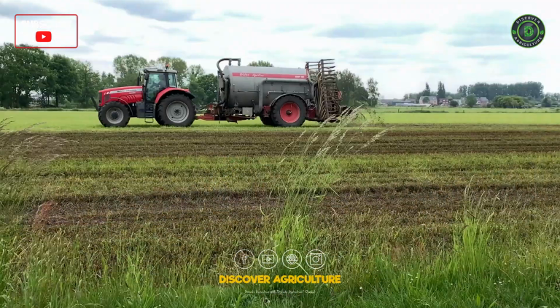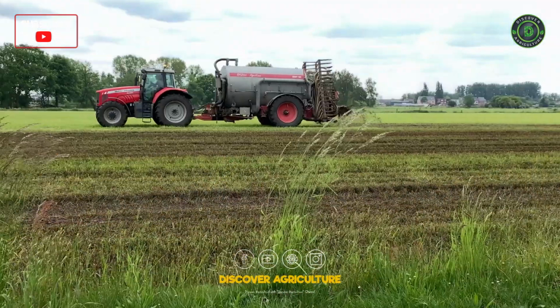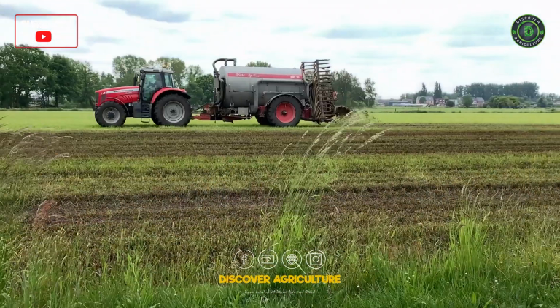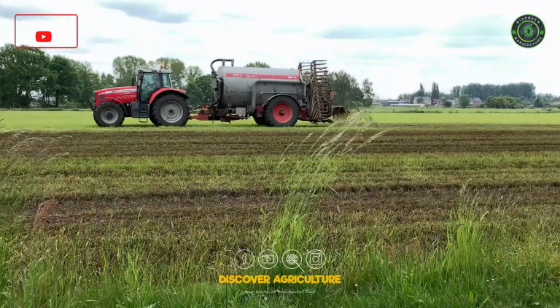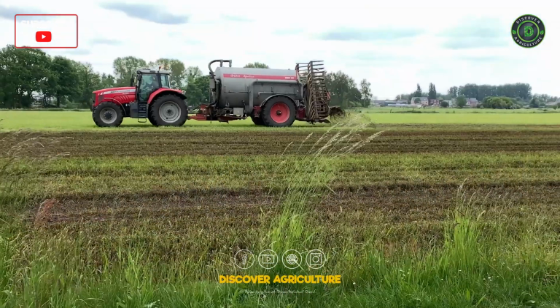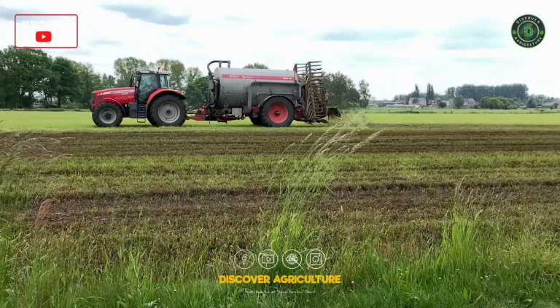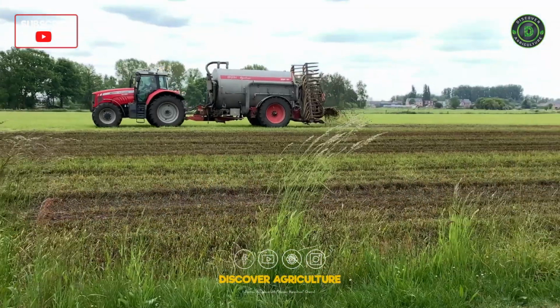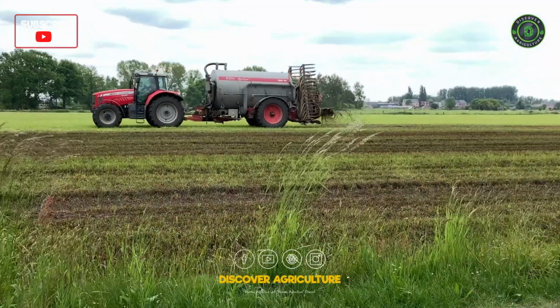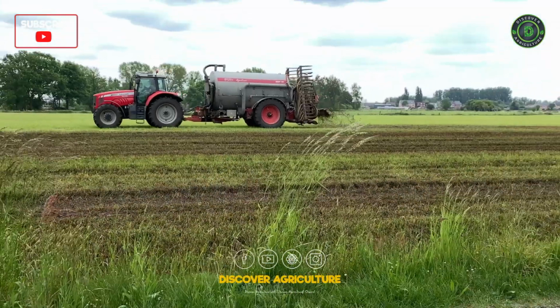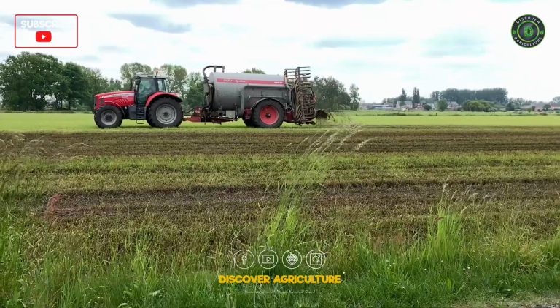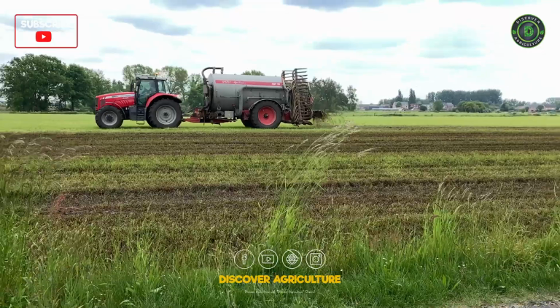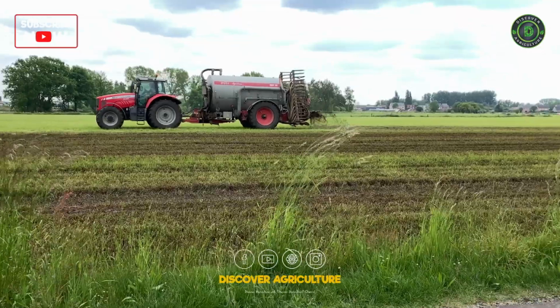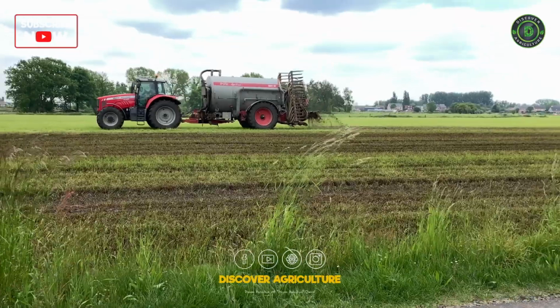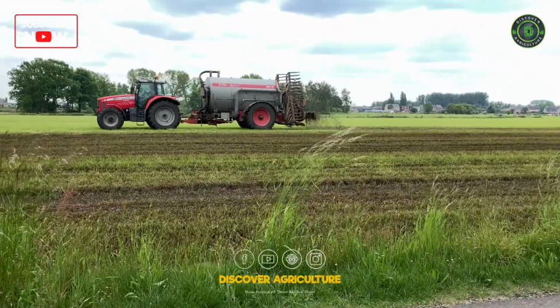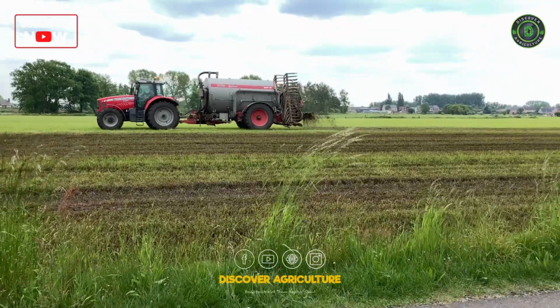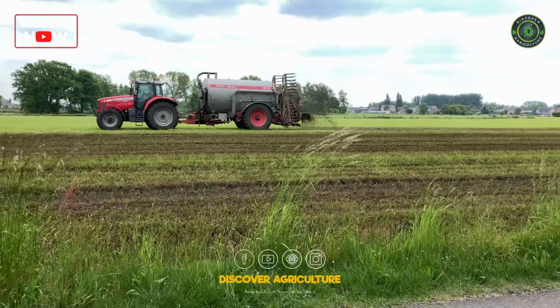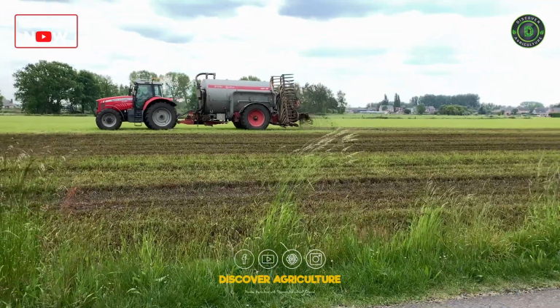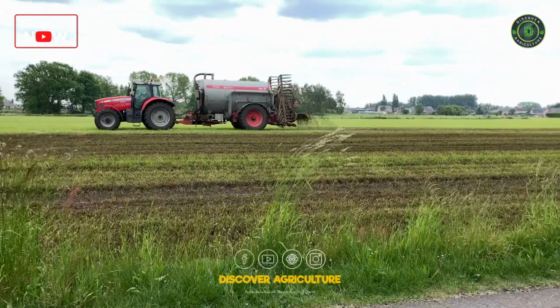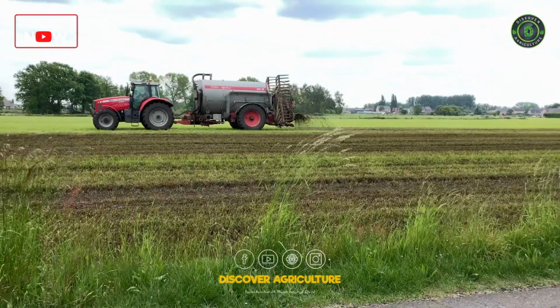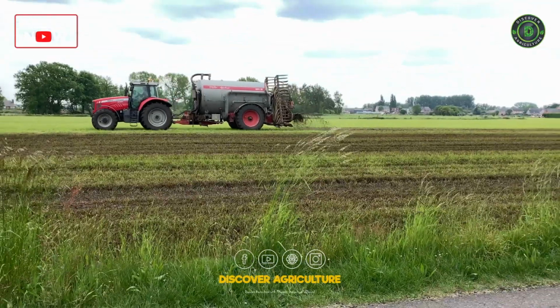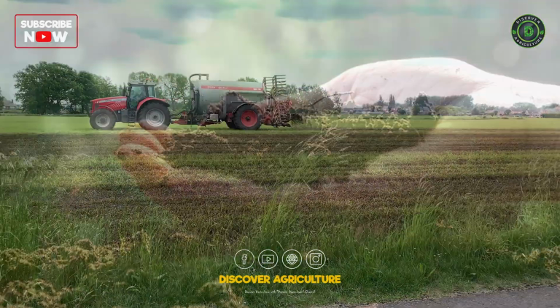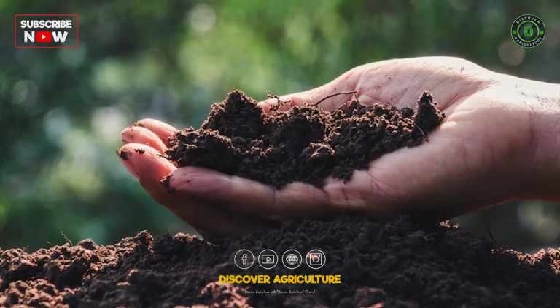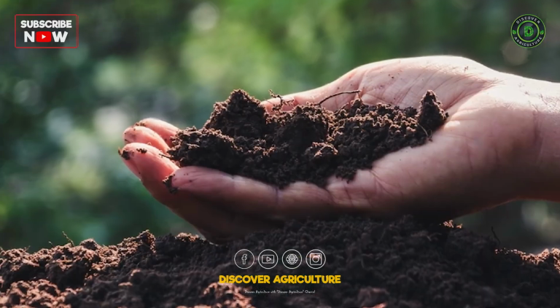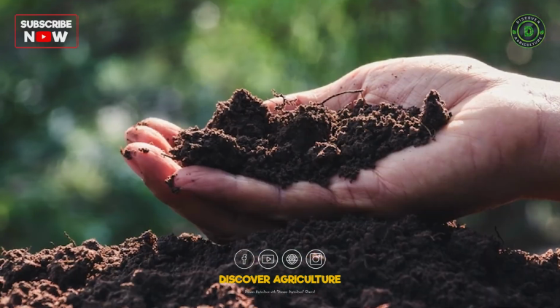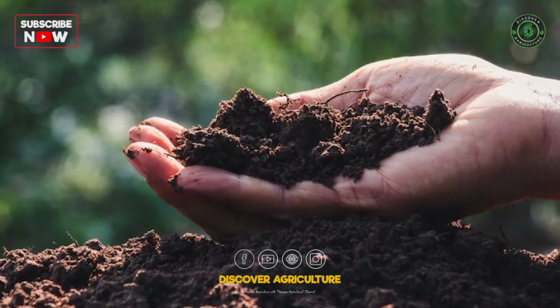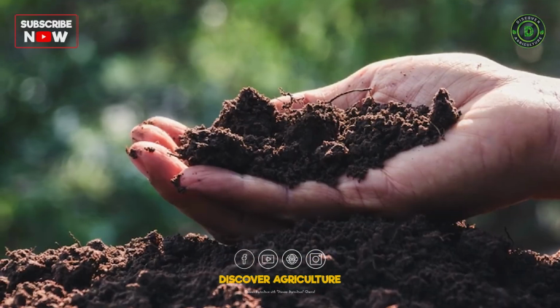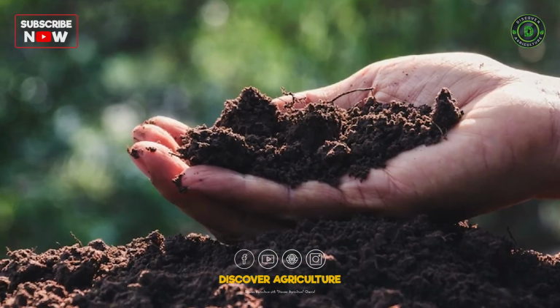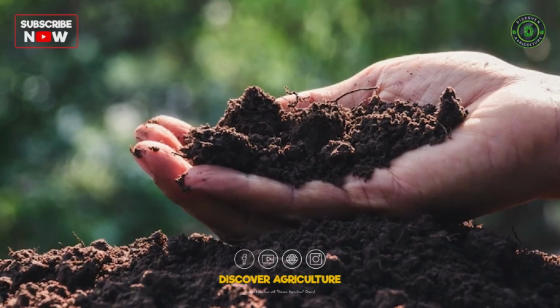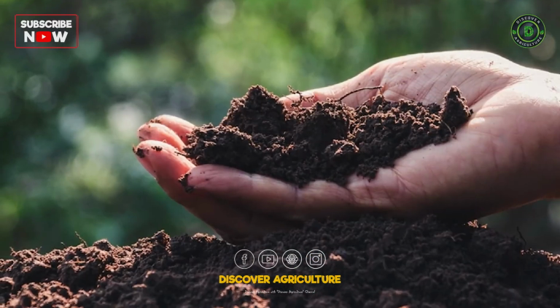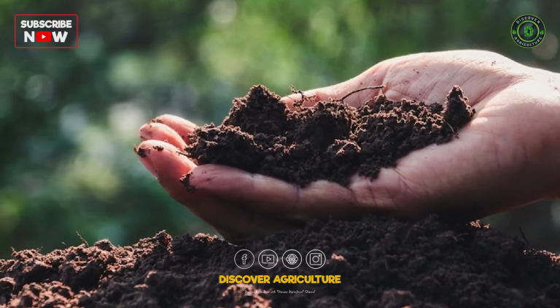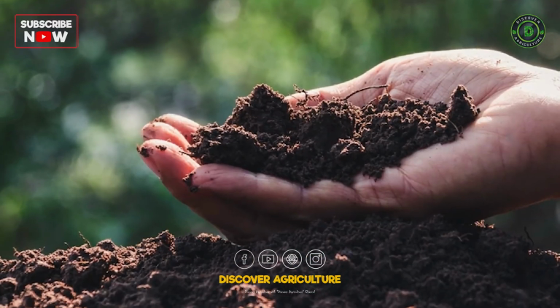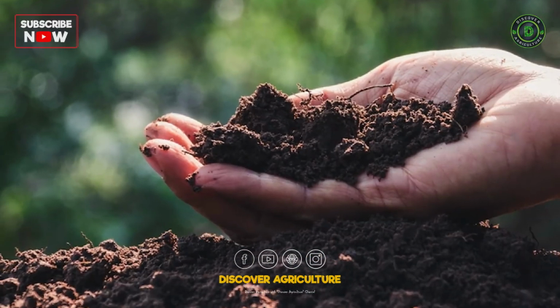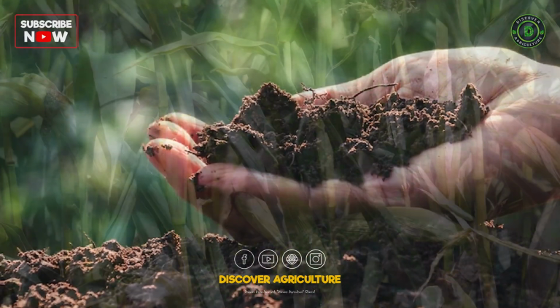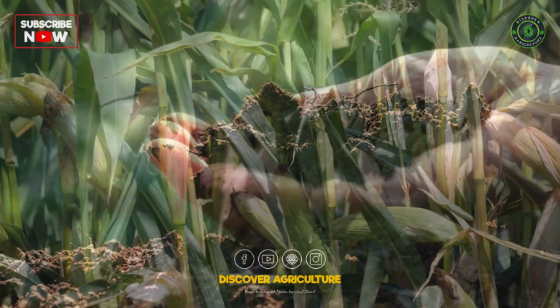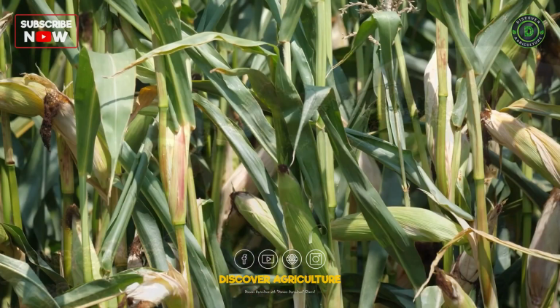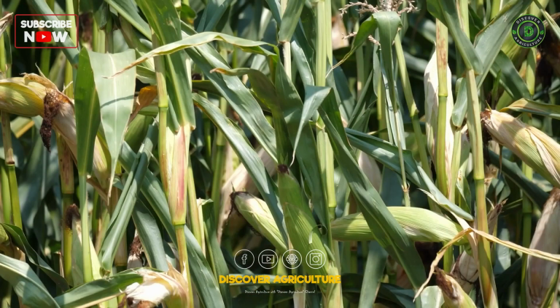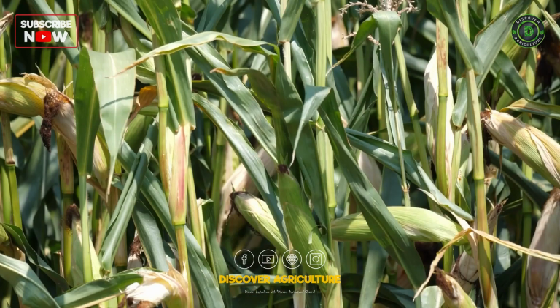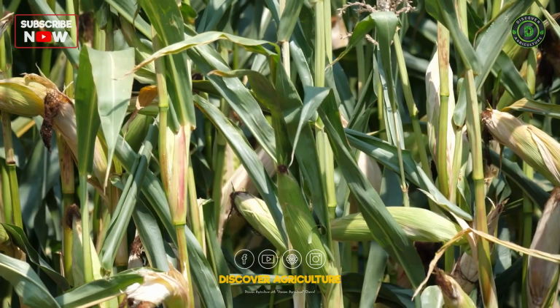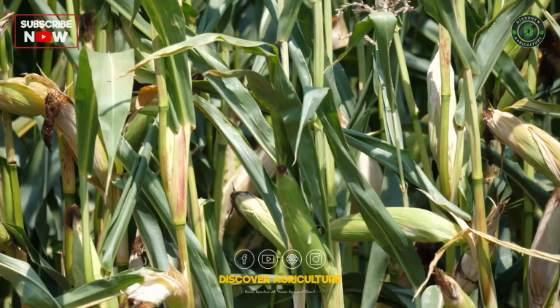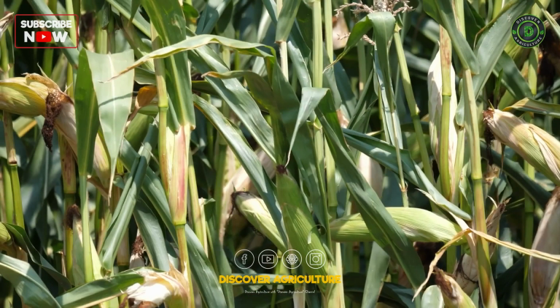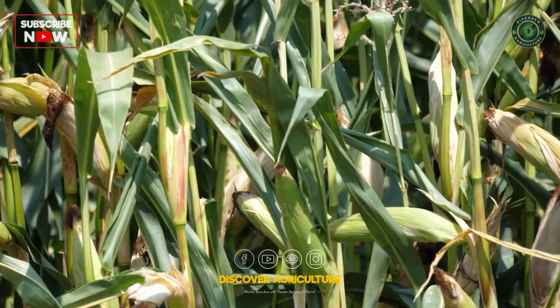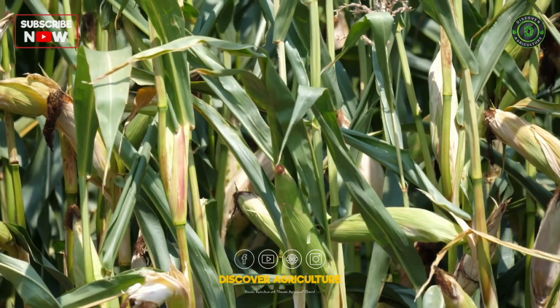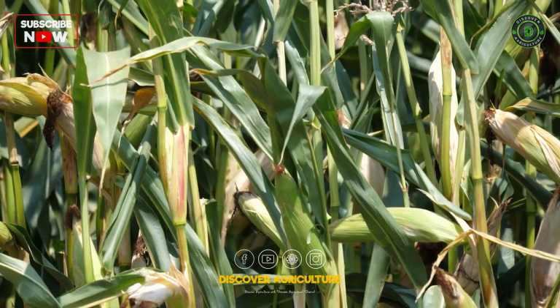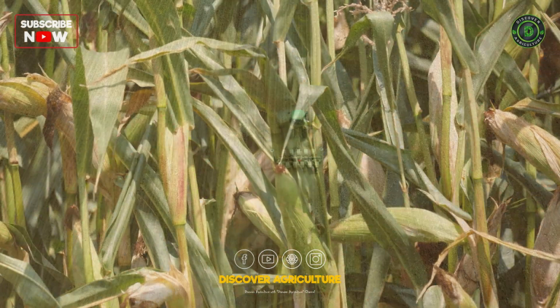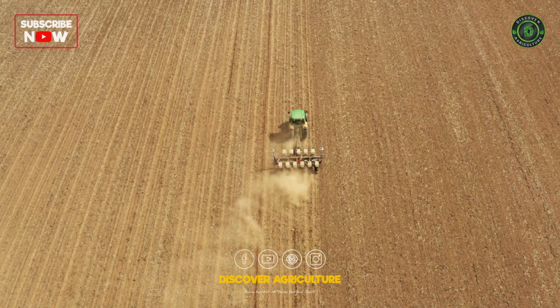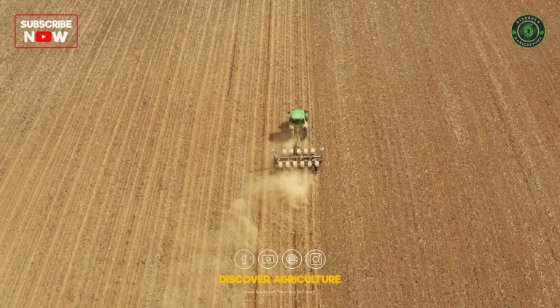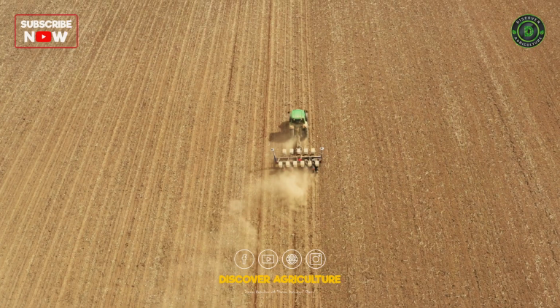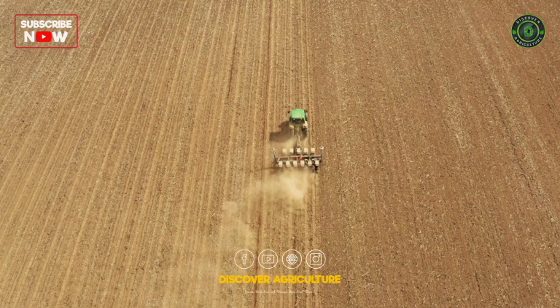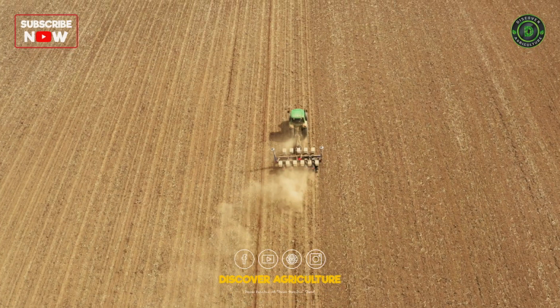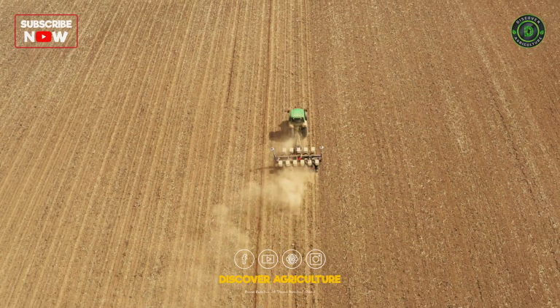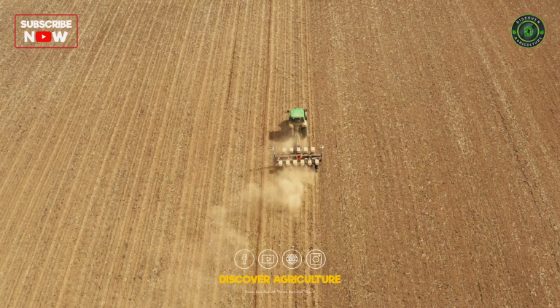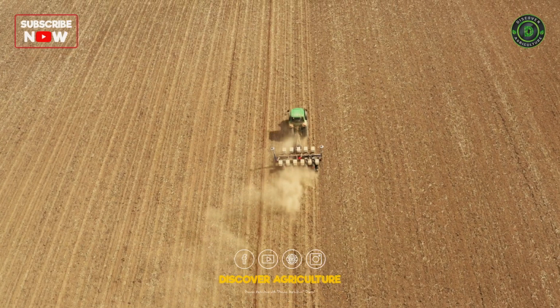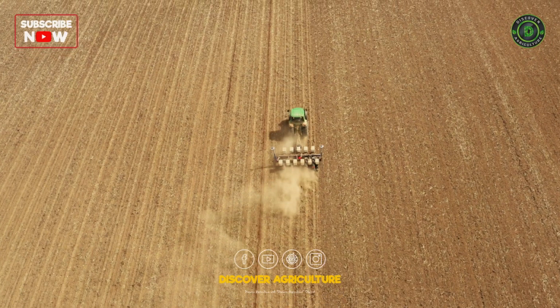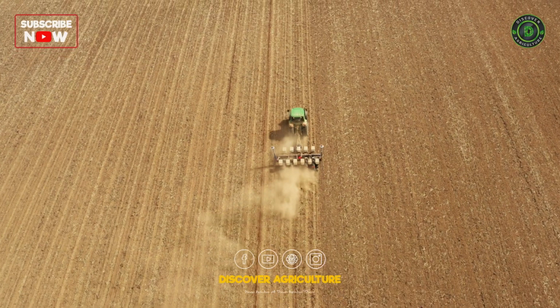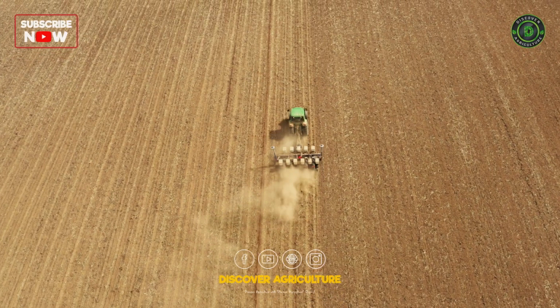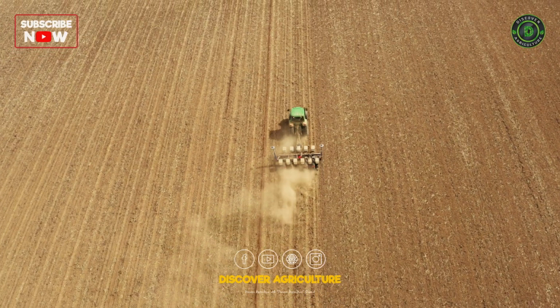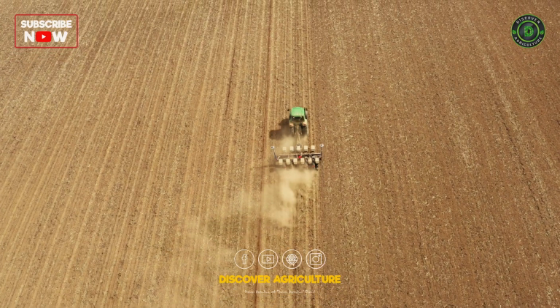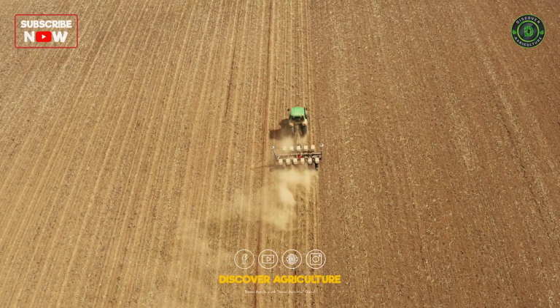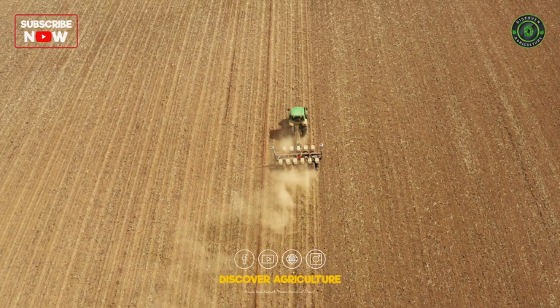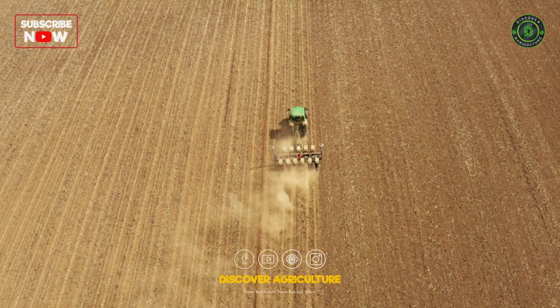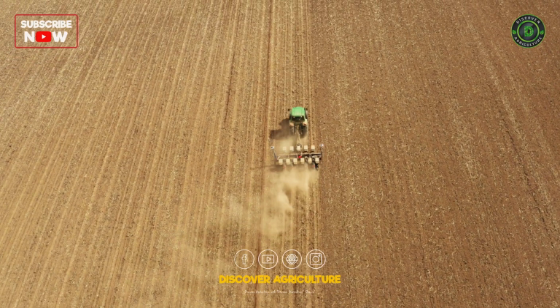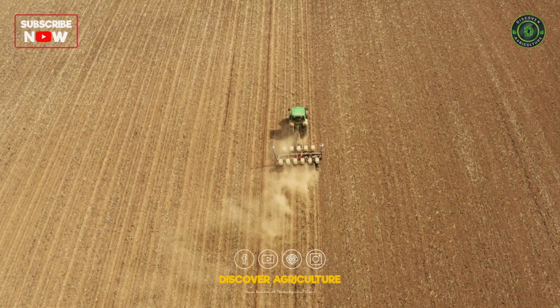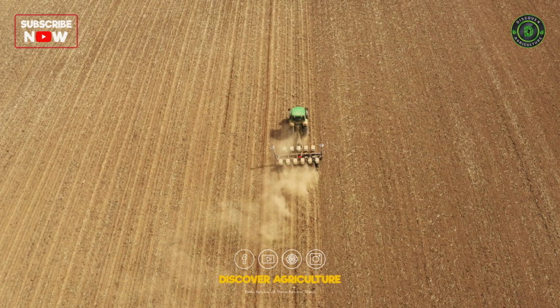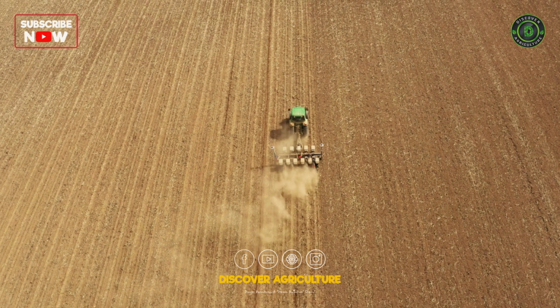Their versatility allows farmers to adapt to varying soil conditions and crop requirements, fostering optimal growth and development.